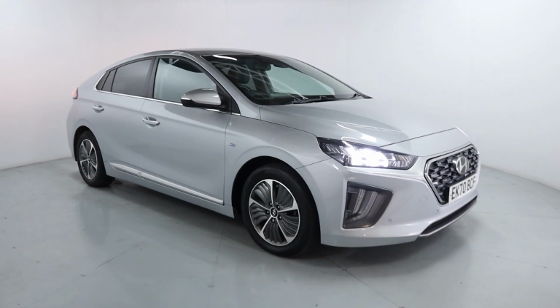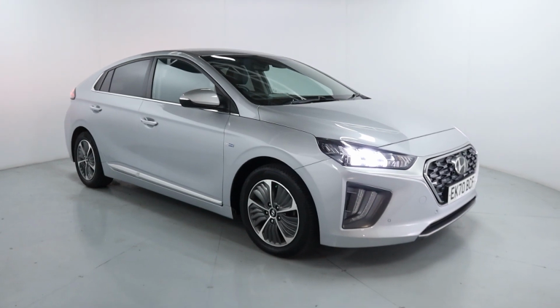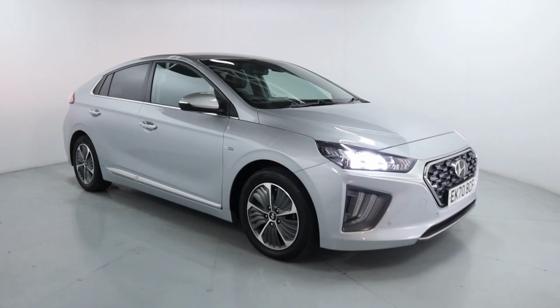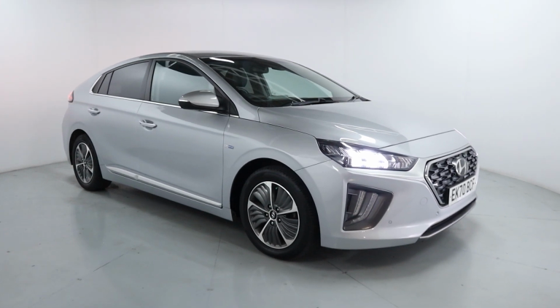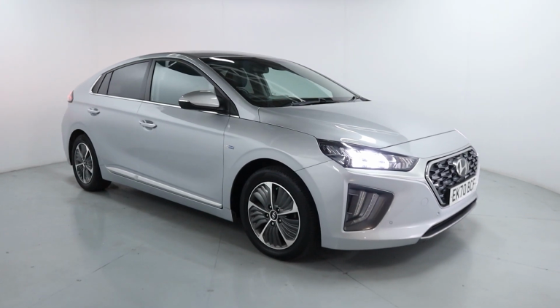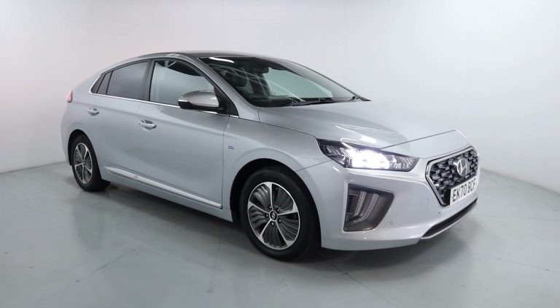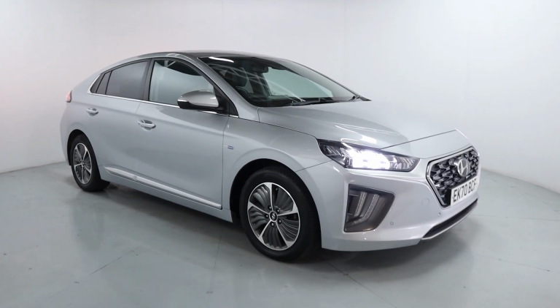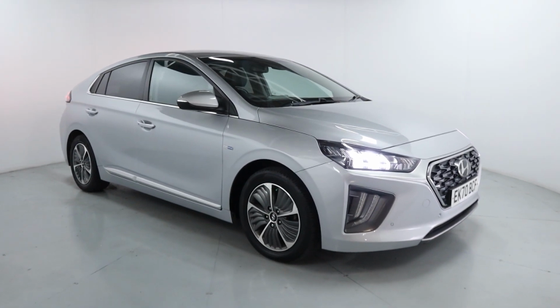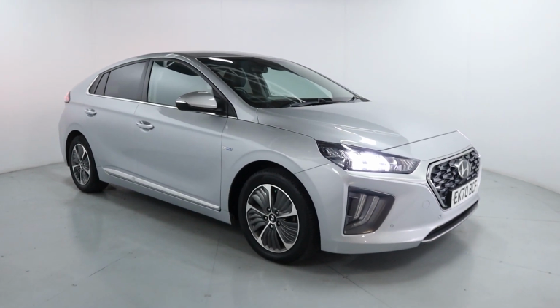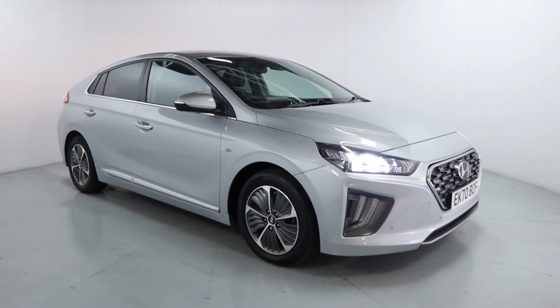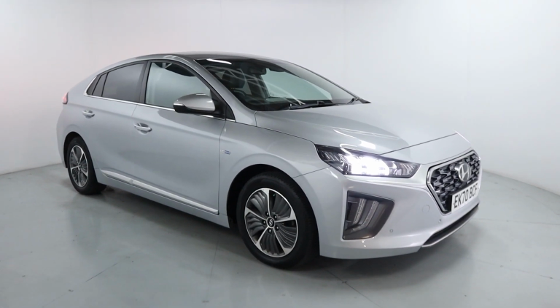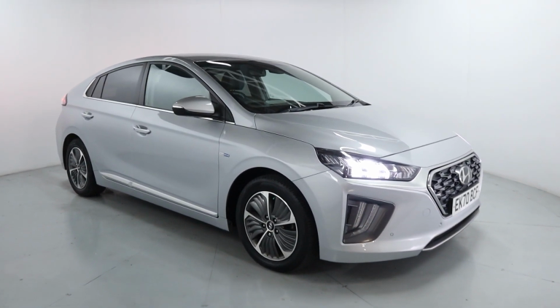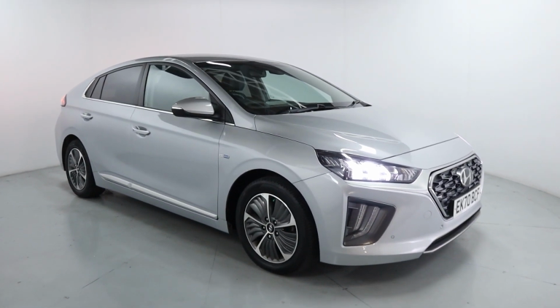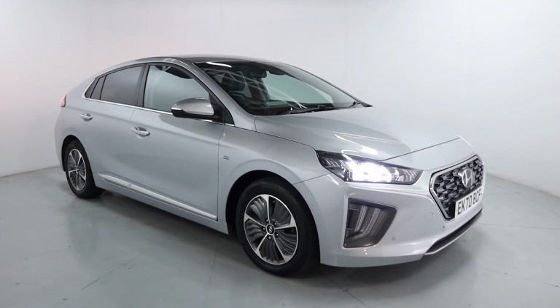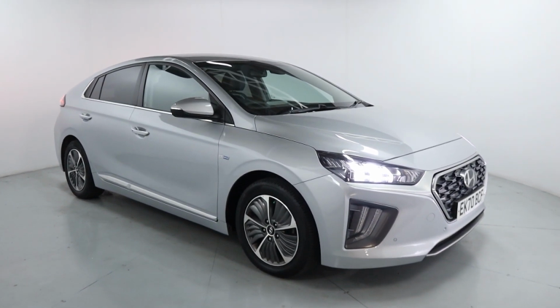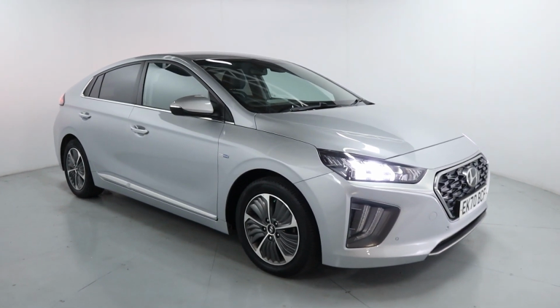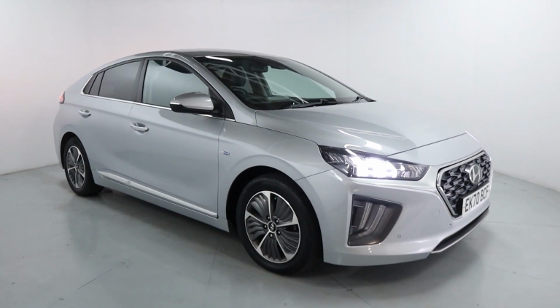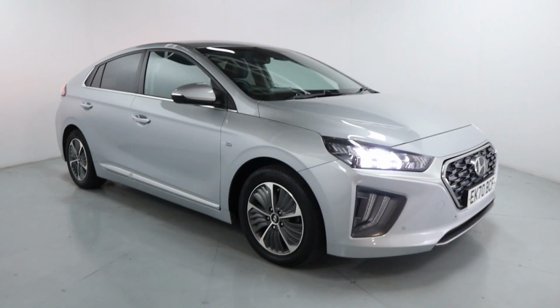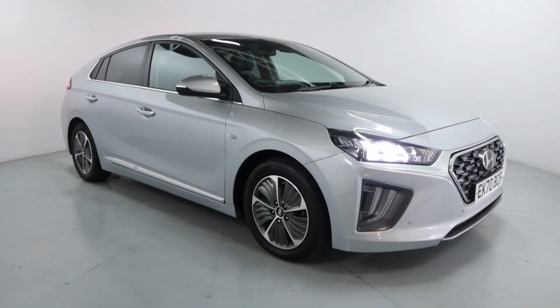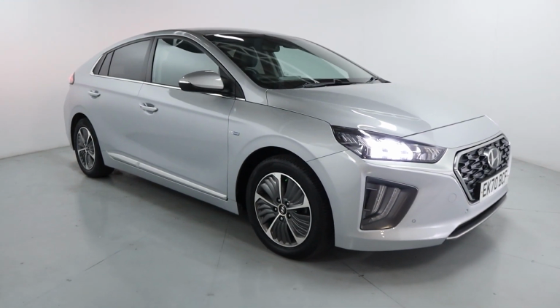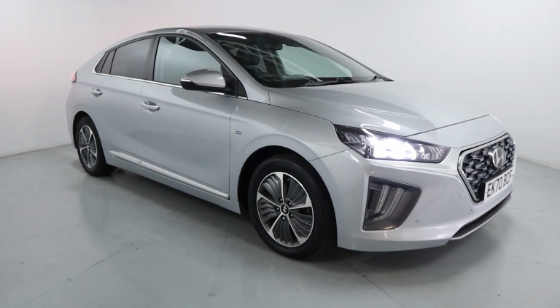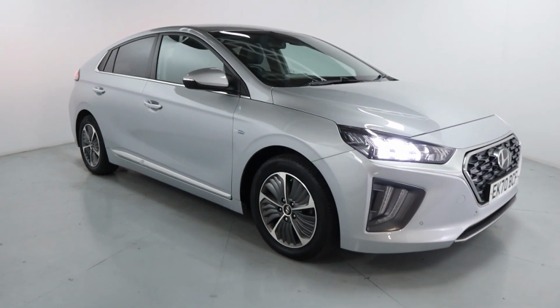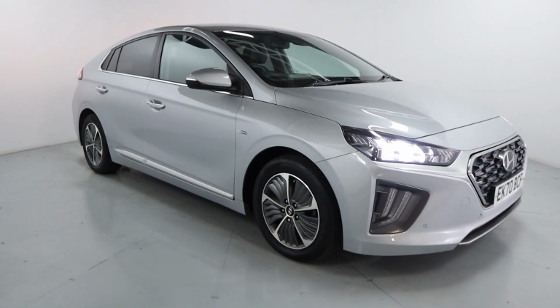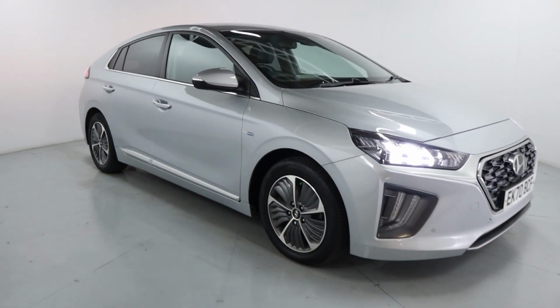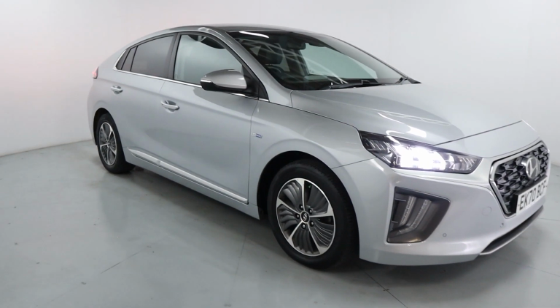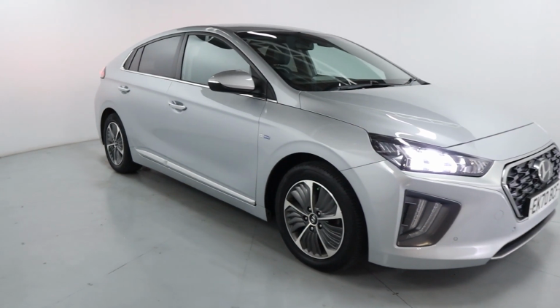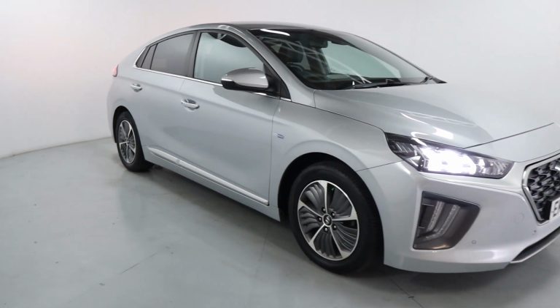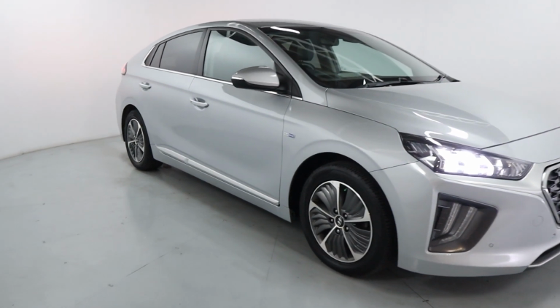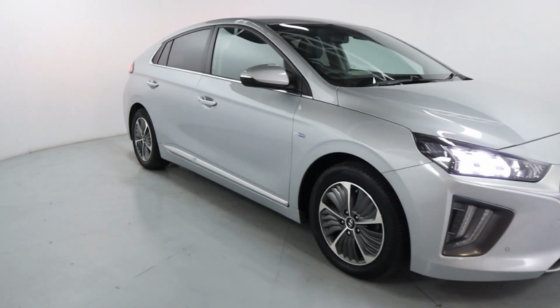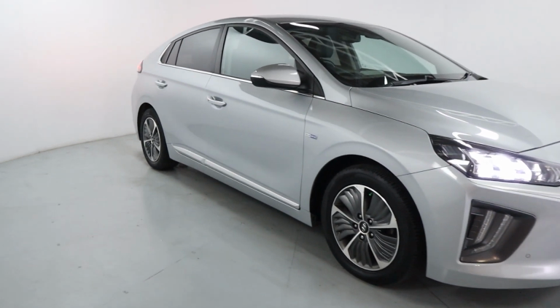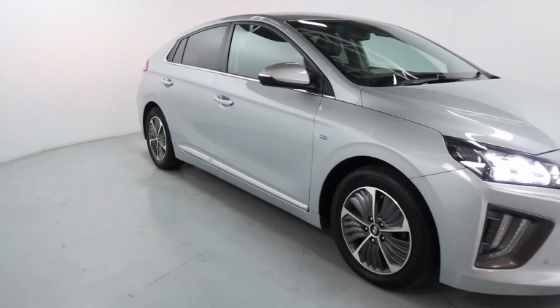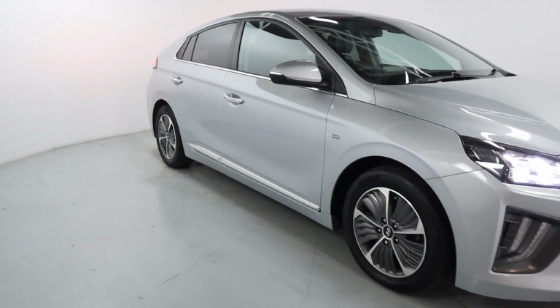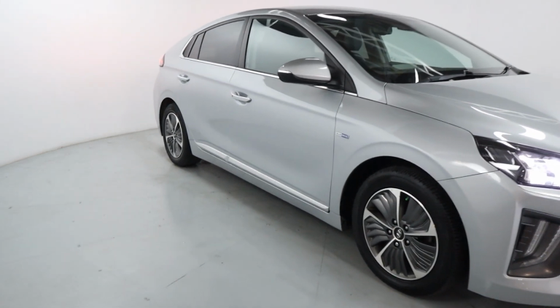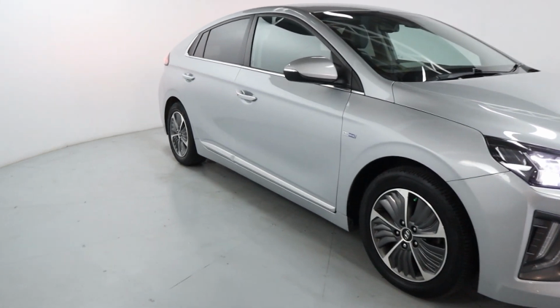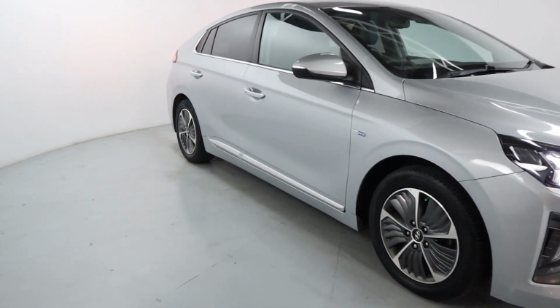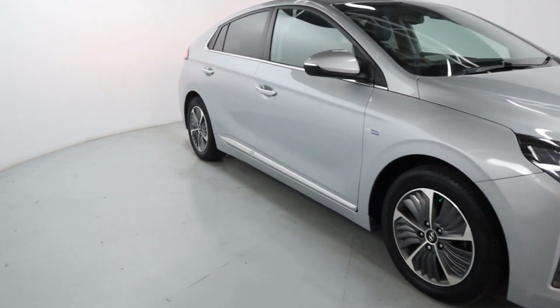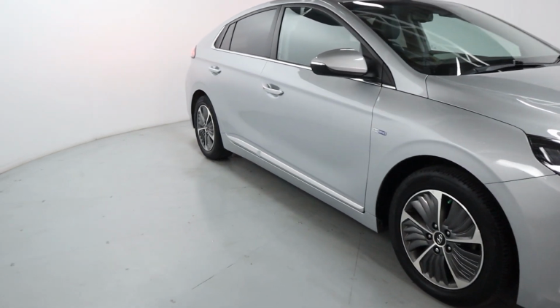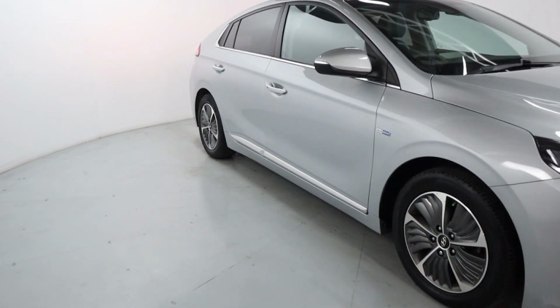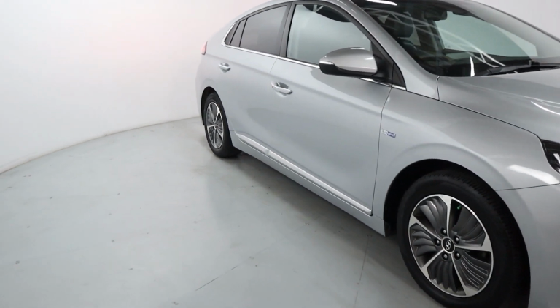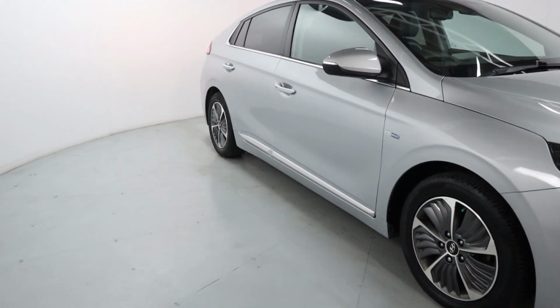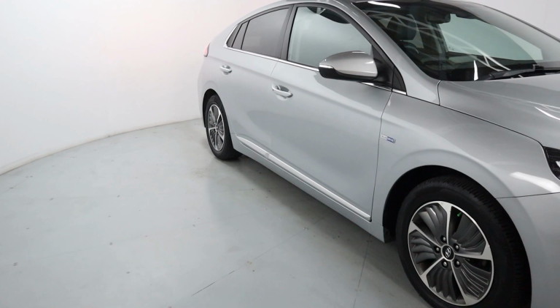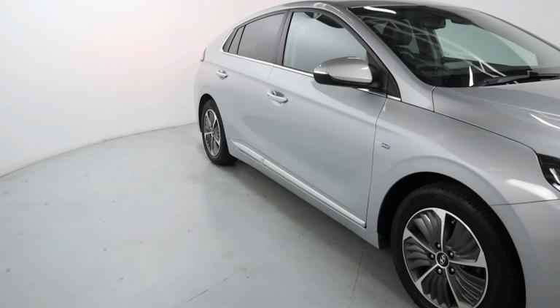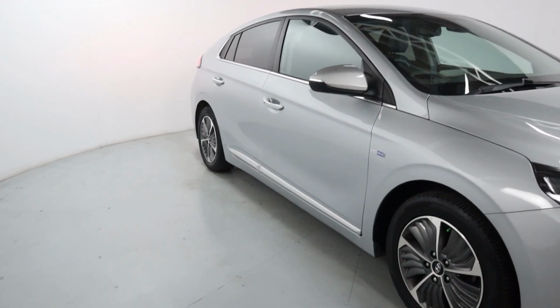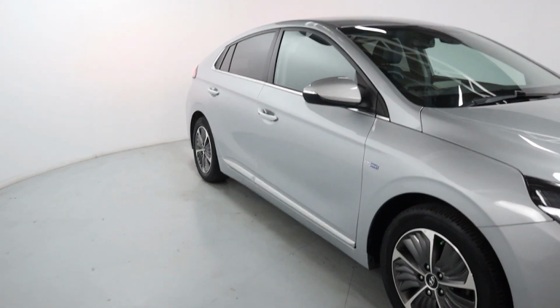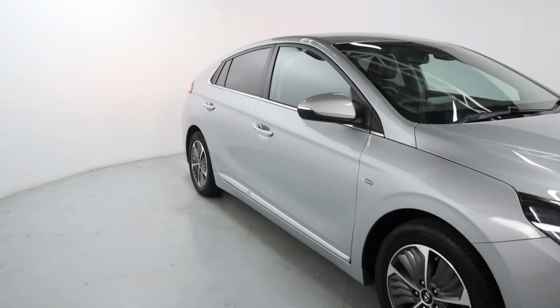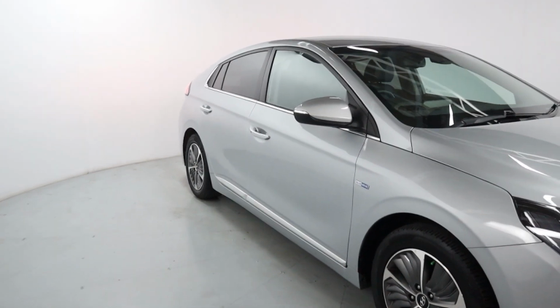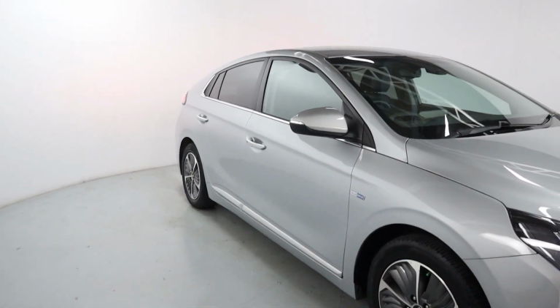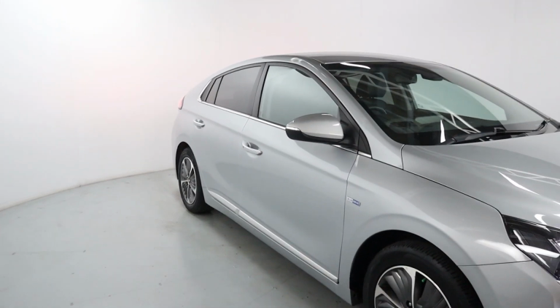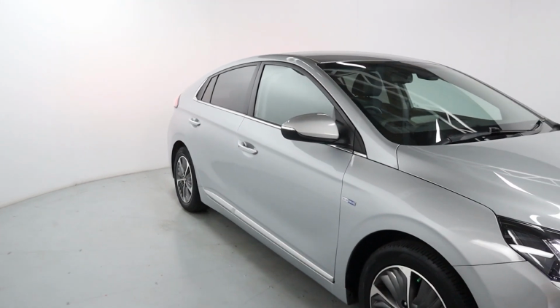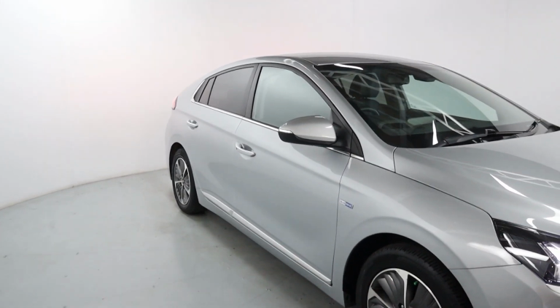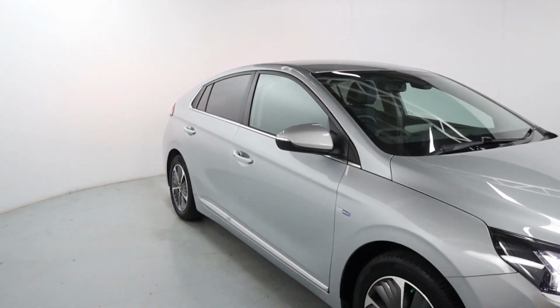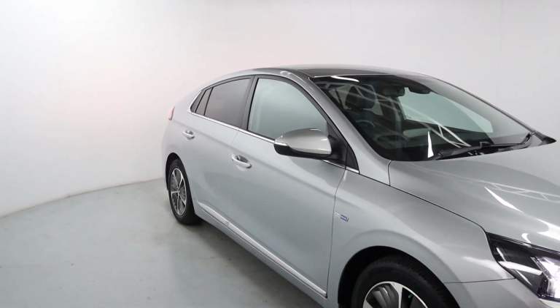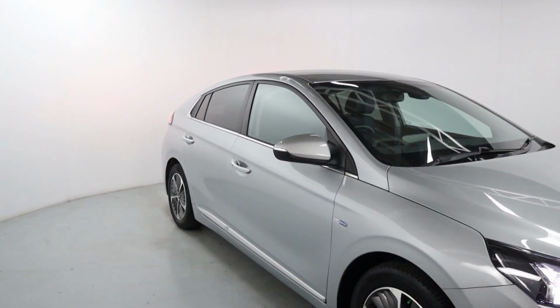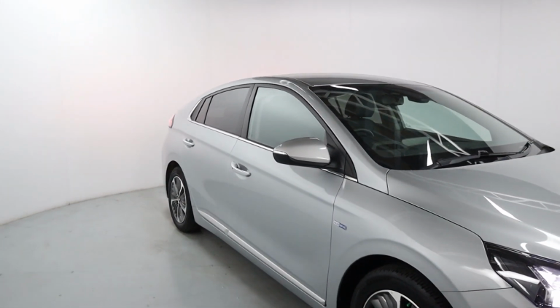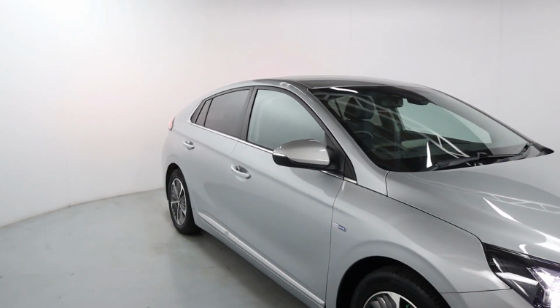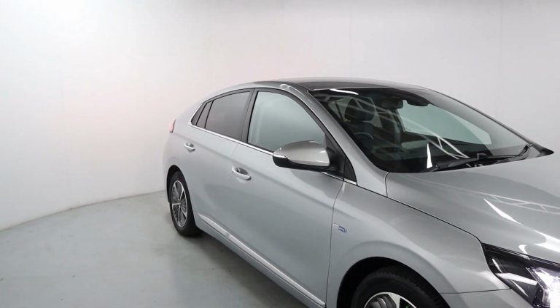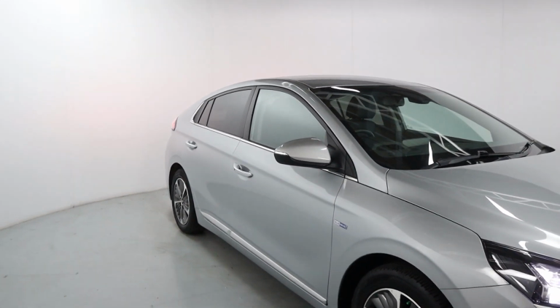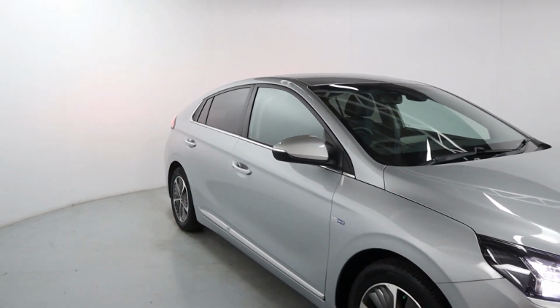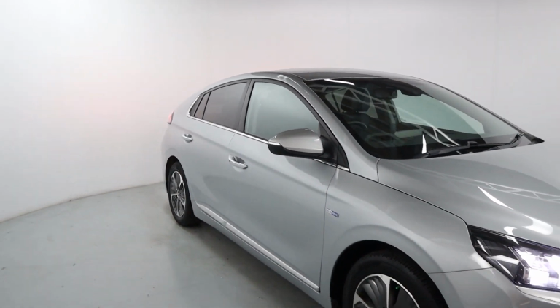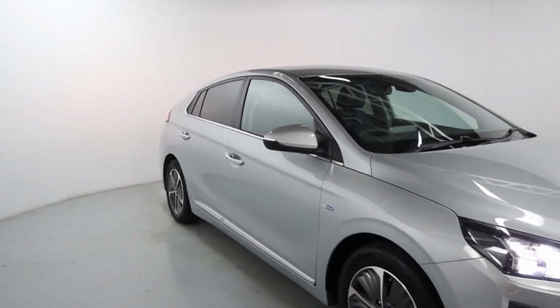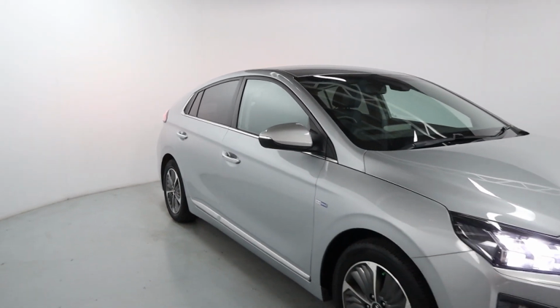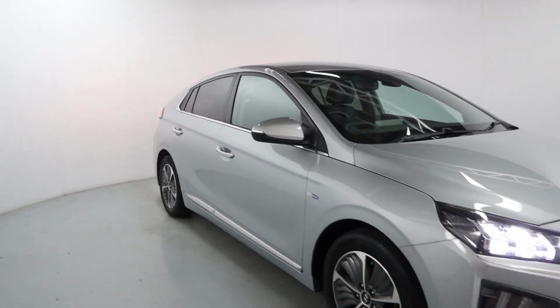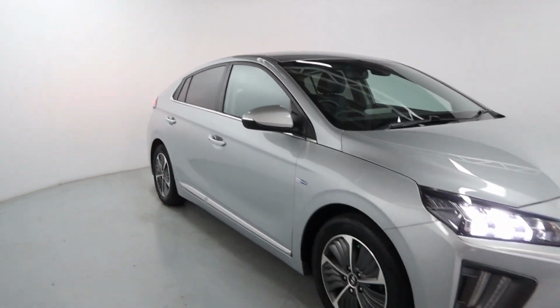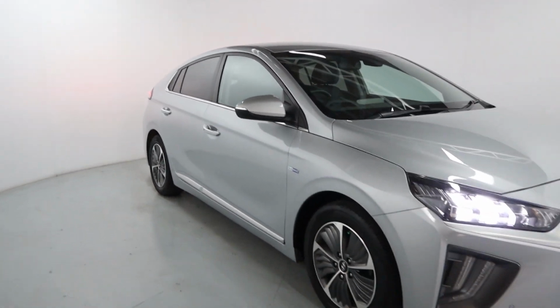Finished off in this bright silver colour, you've got polished face wheels with brushed silver pieces on the bottom of the doors and chrome accents around the windows.